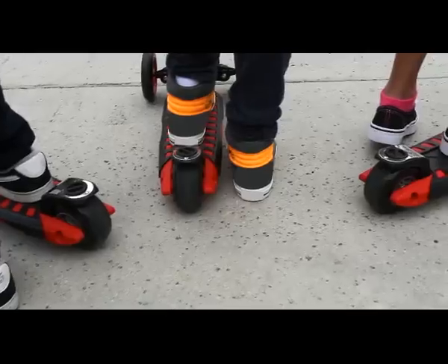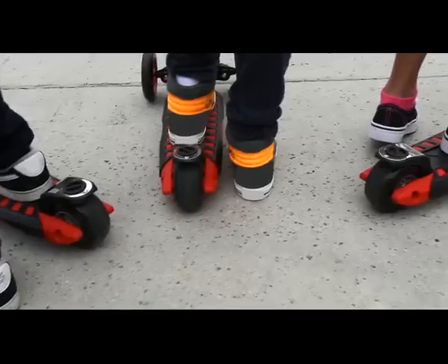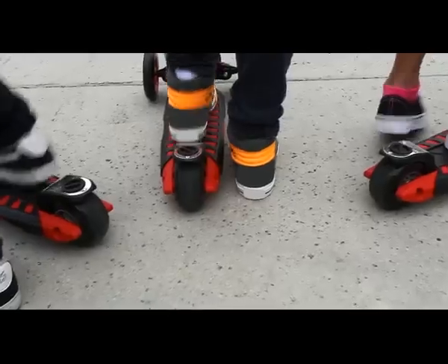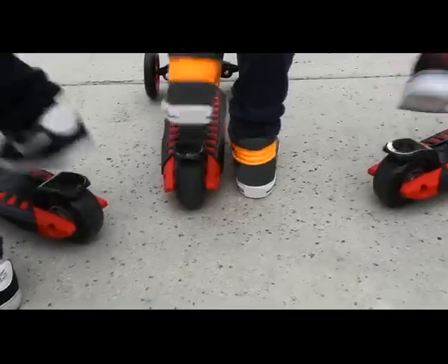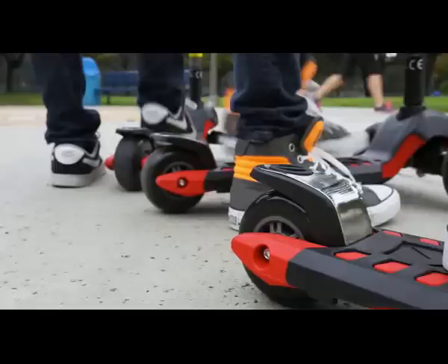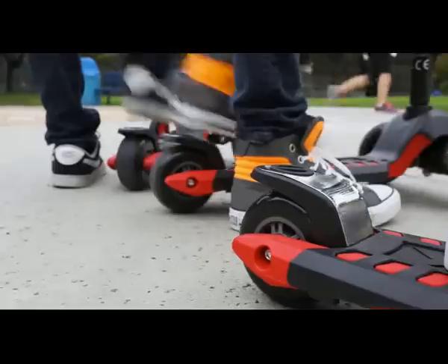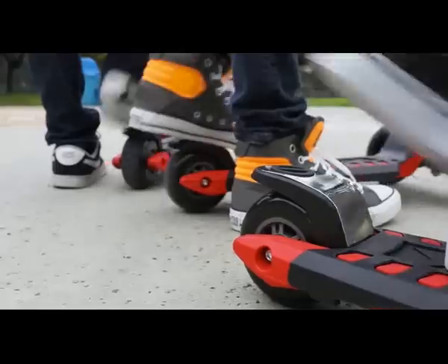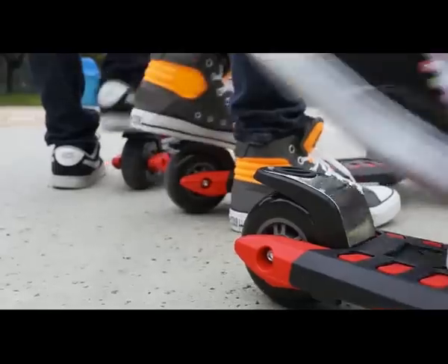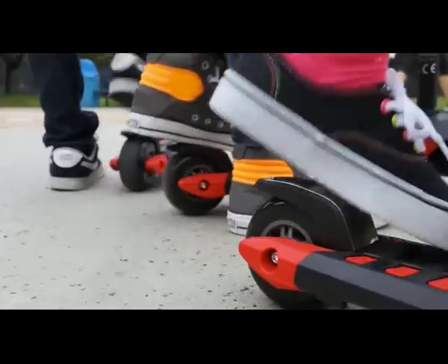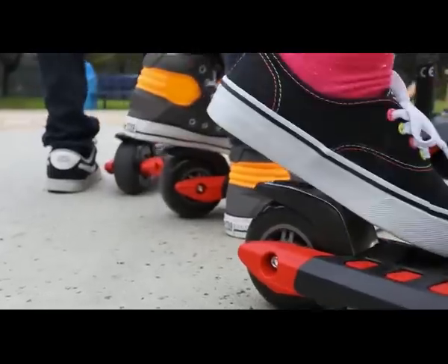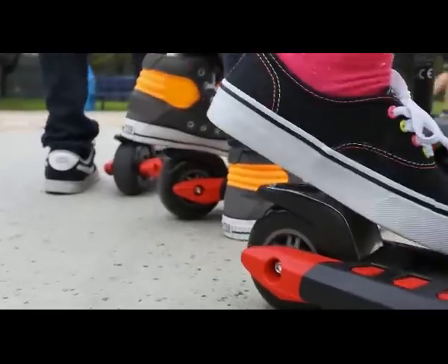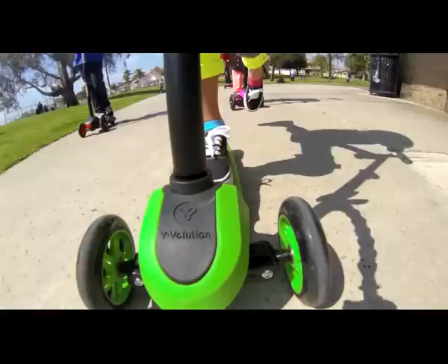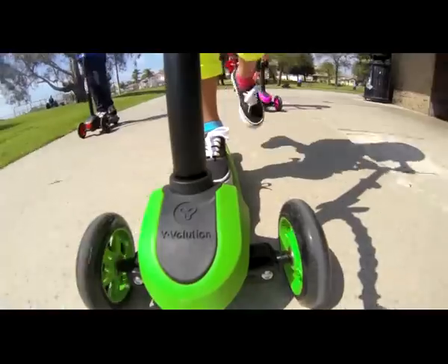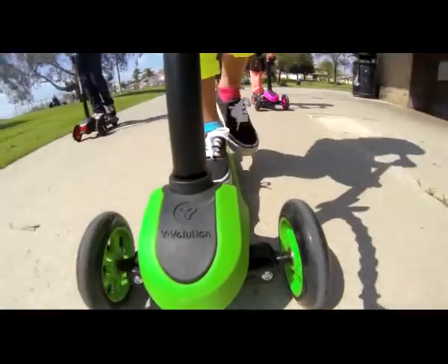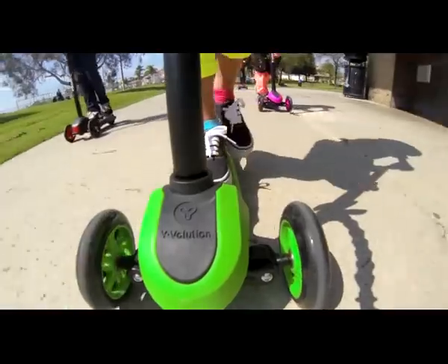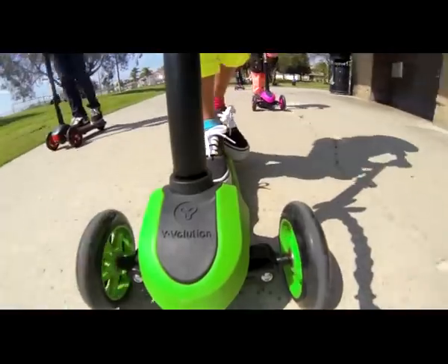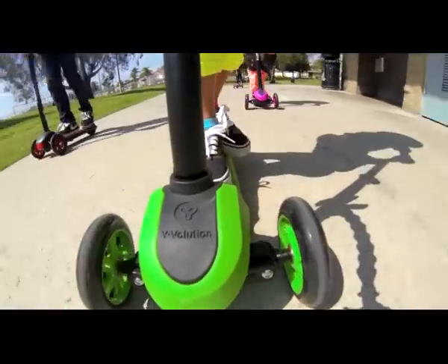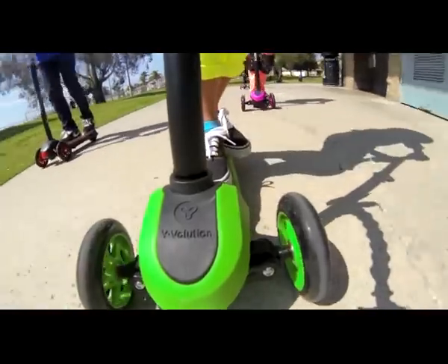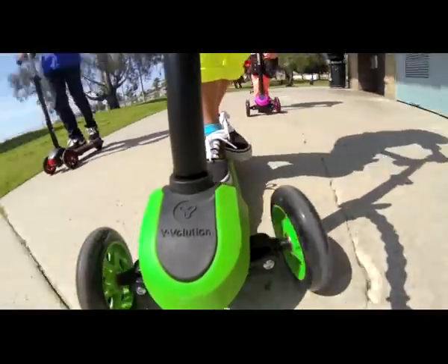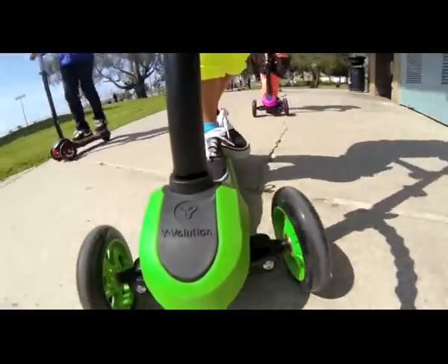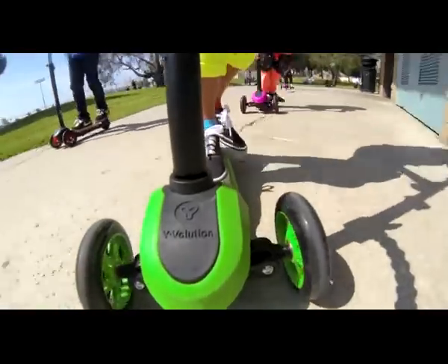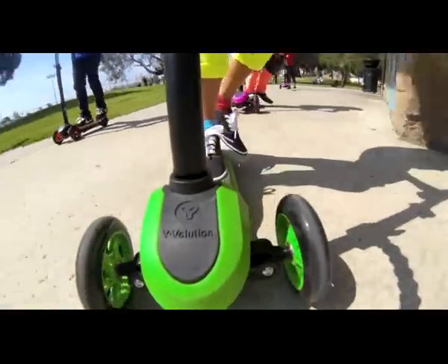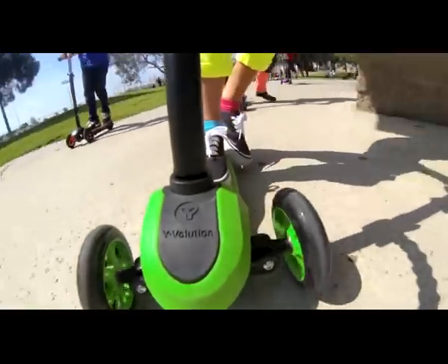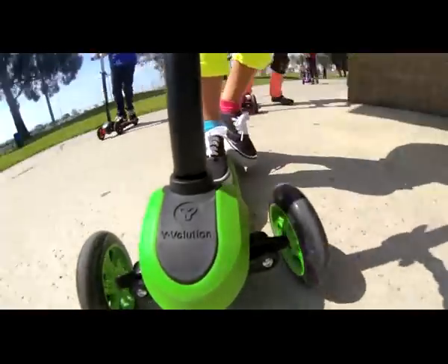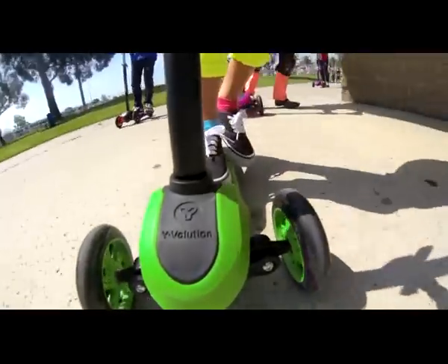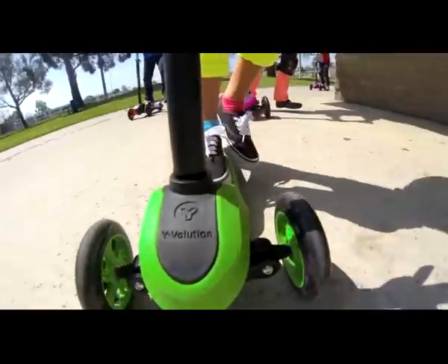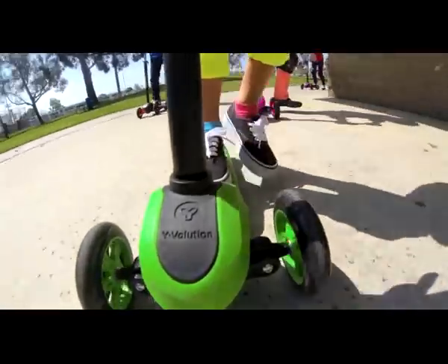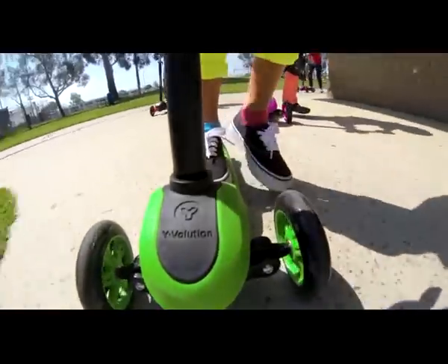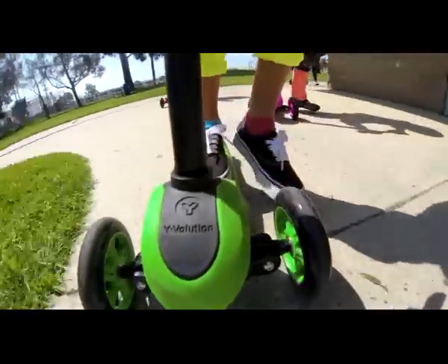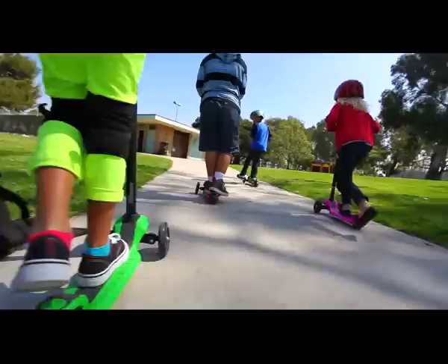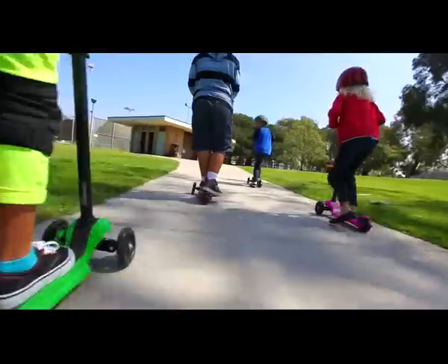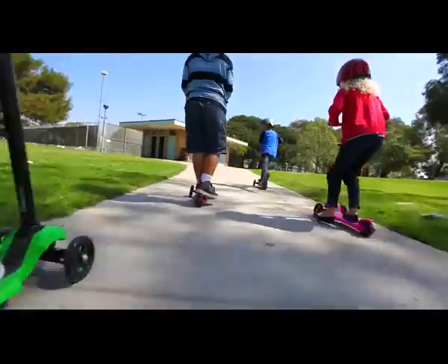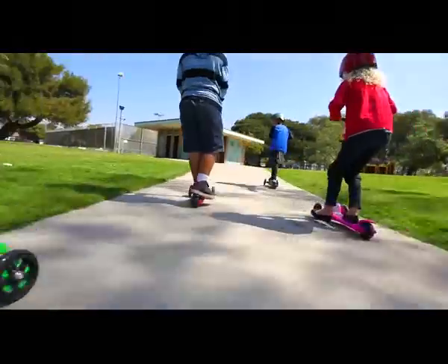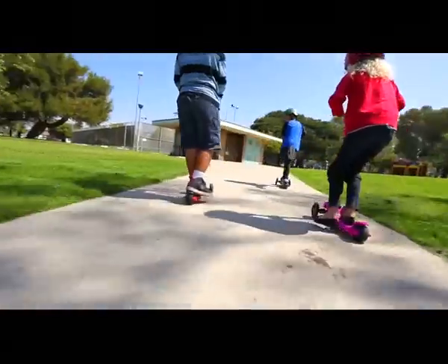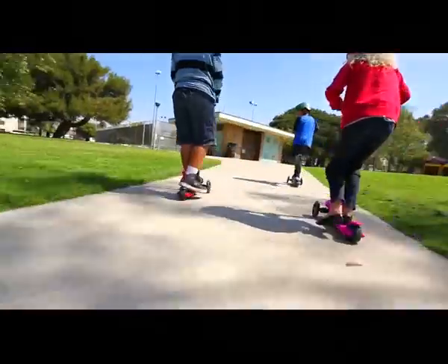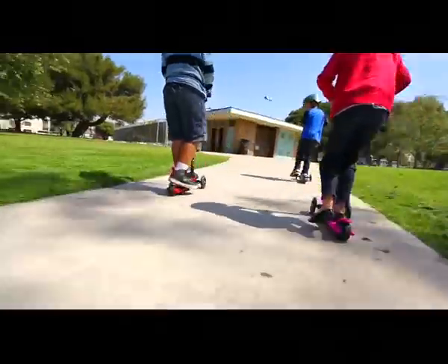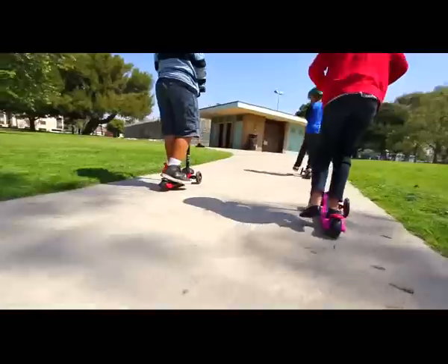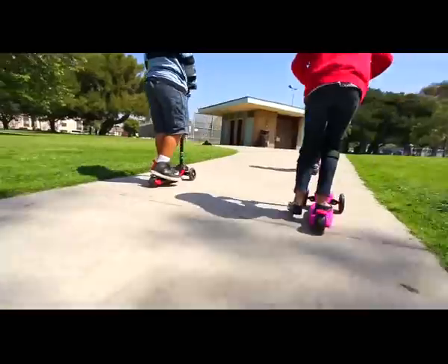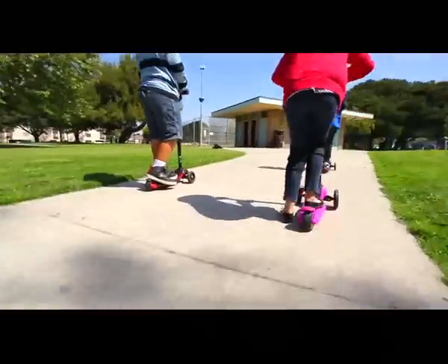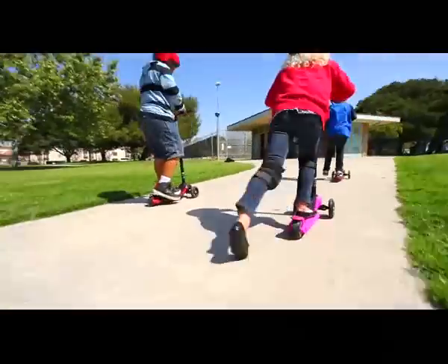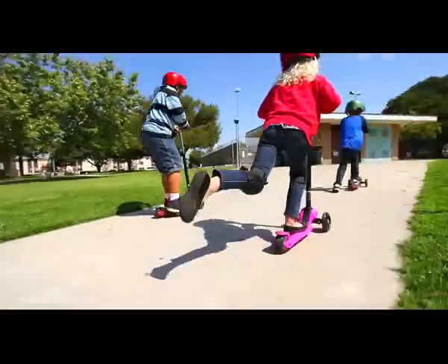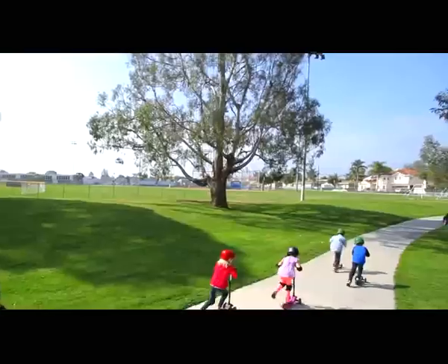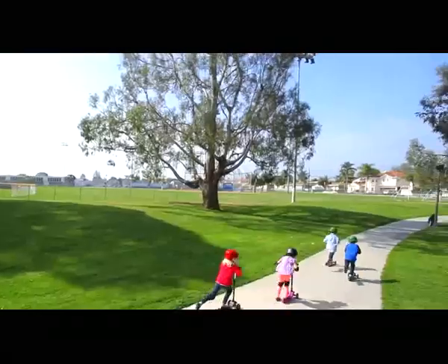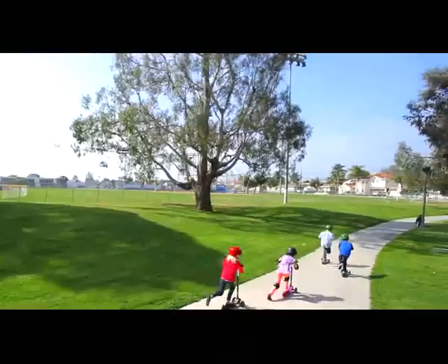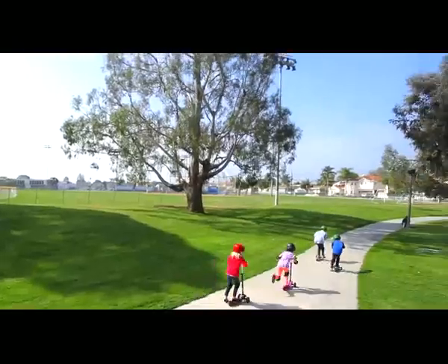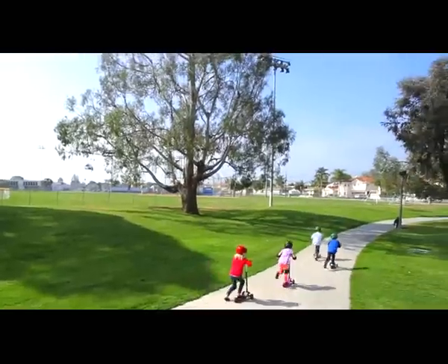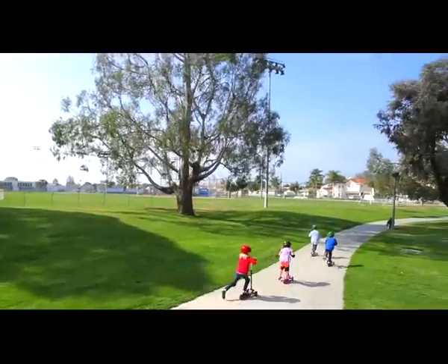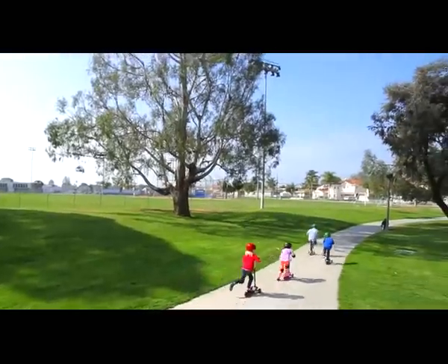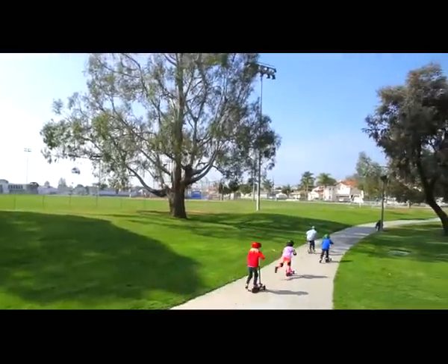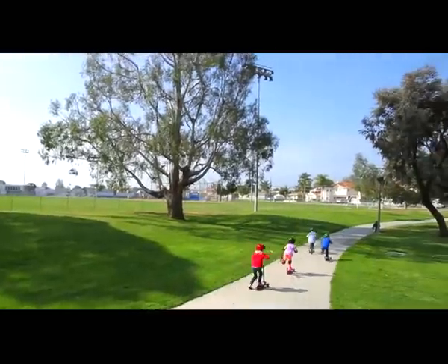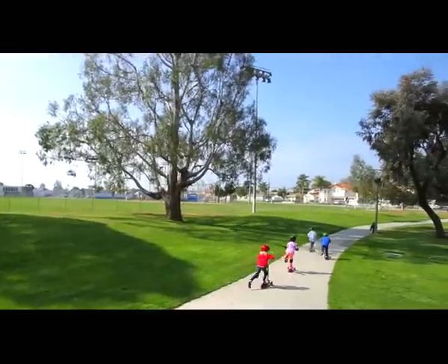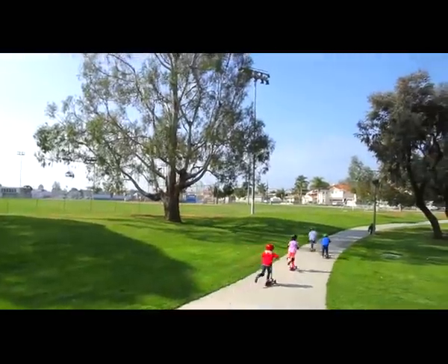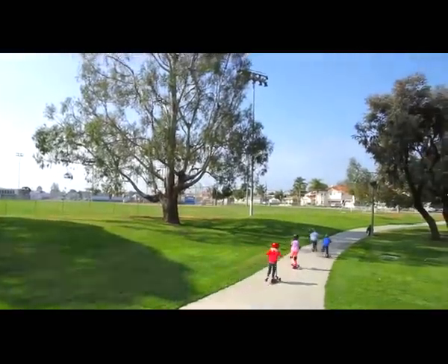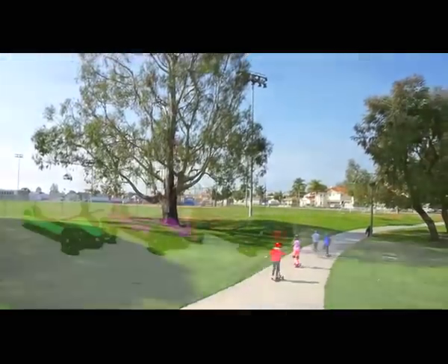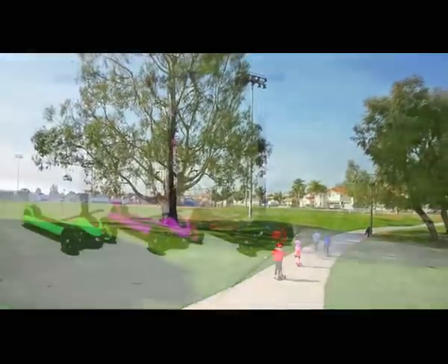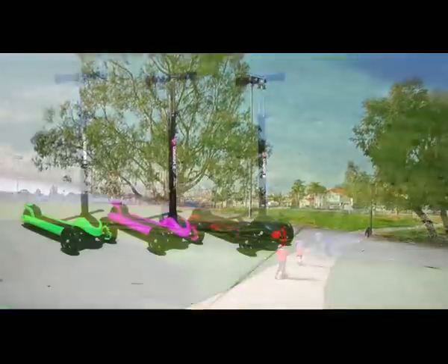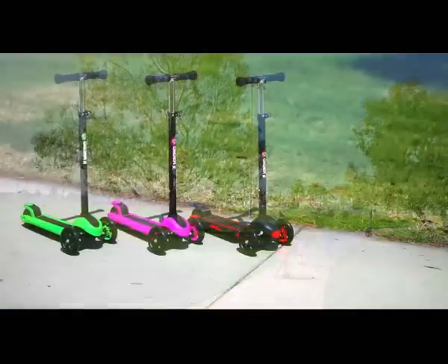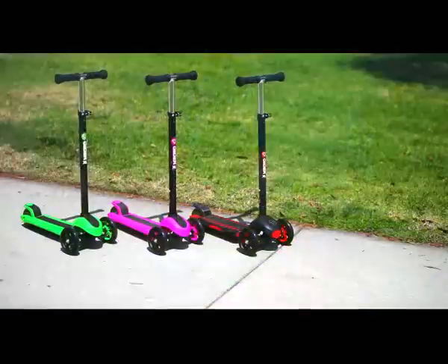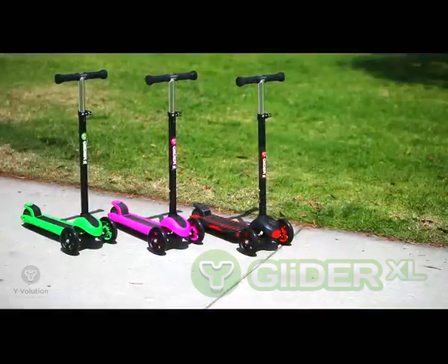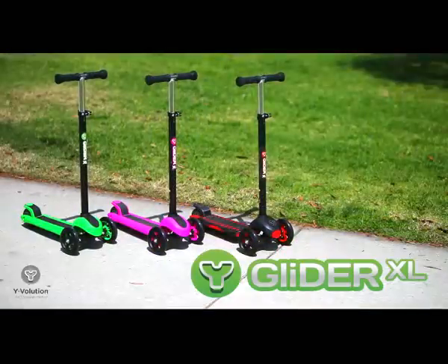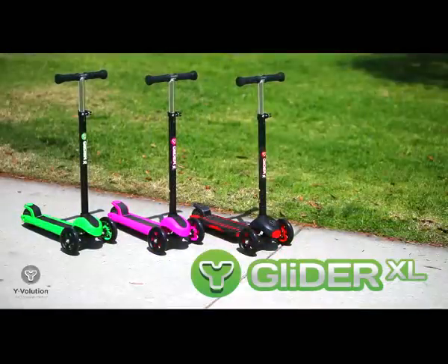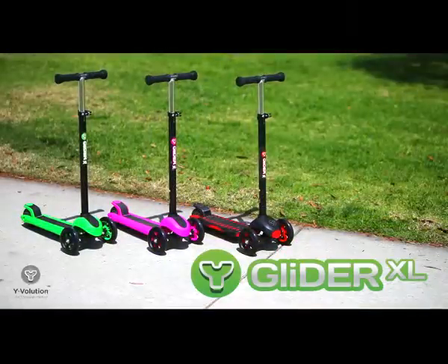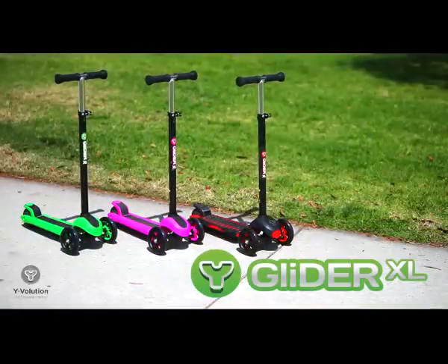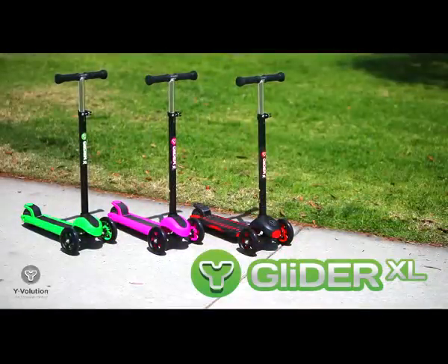The easy stop braking system allows kids to both have fun and be safe. Built for outdoor fun, the Y-Glider by Y-Volution.